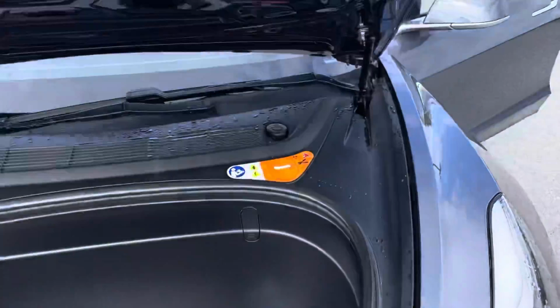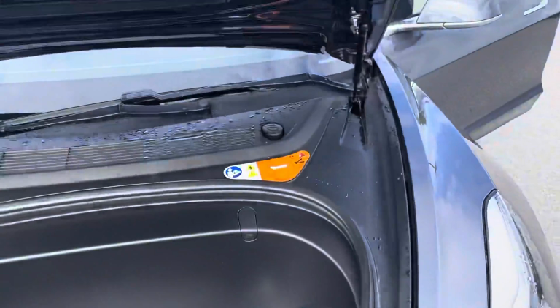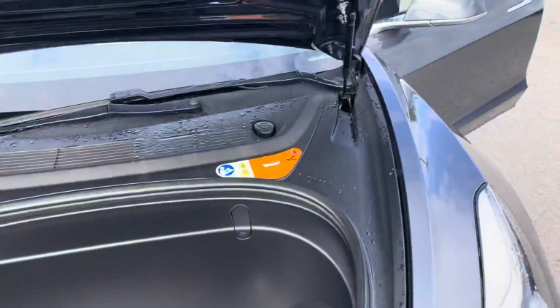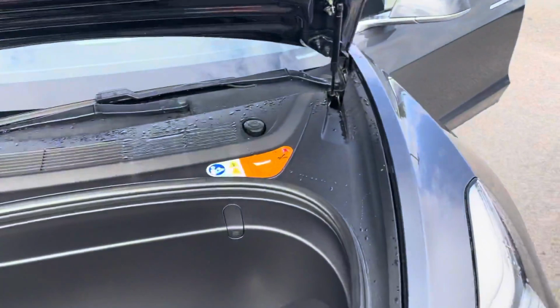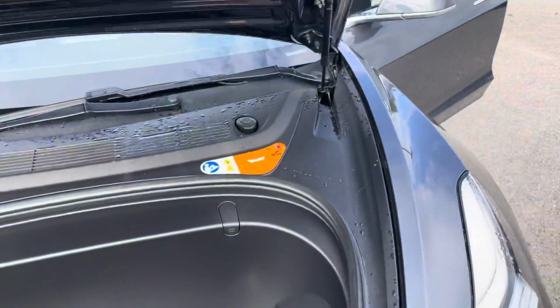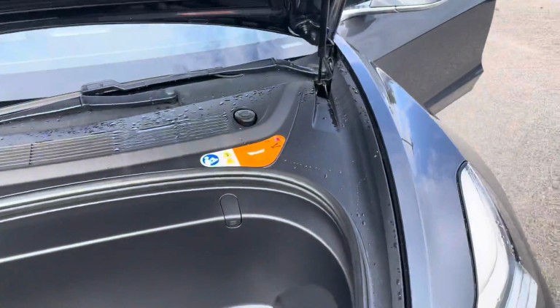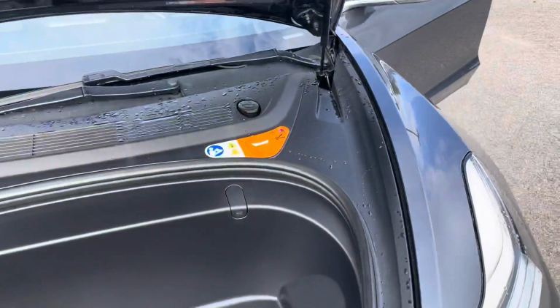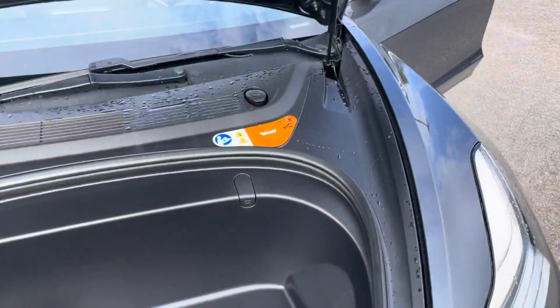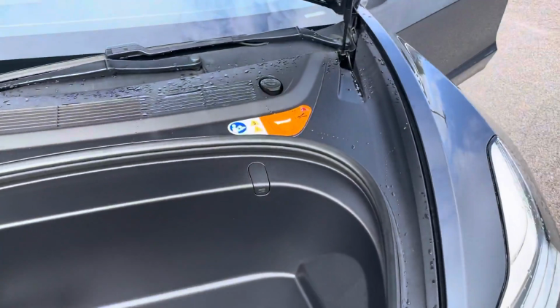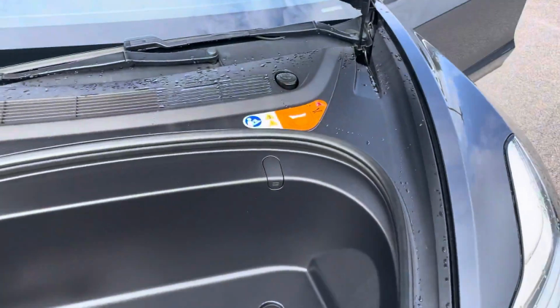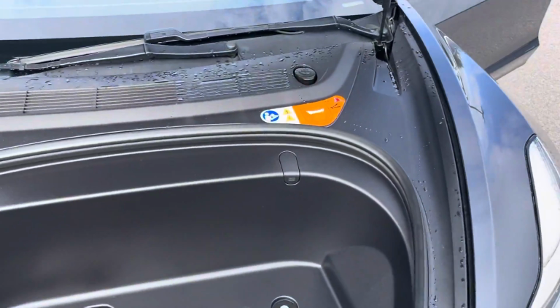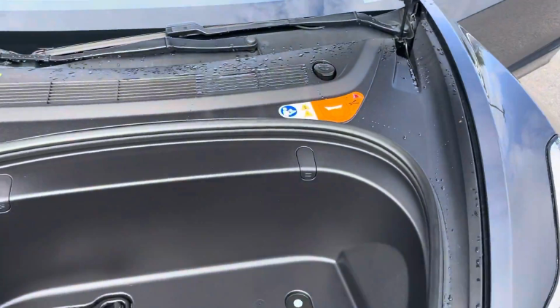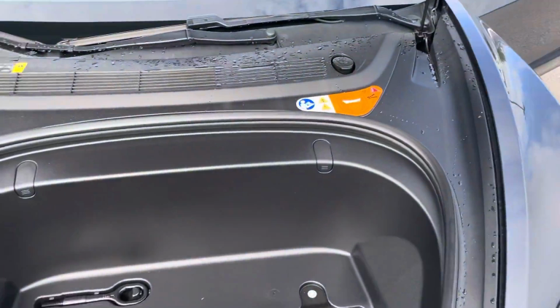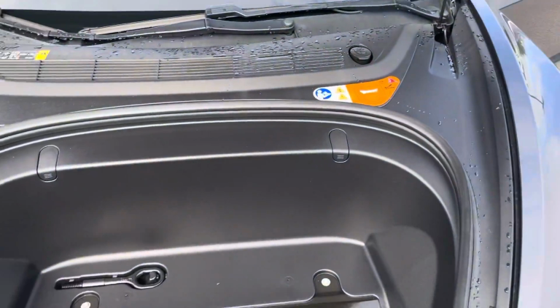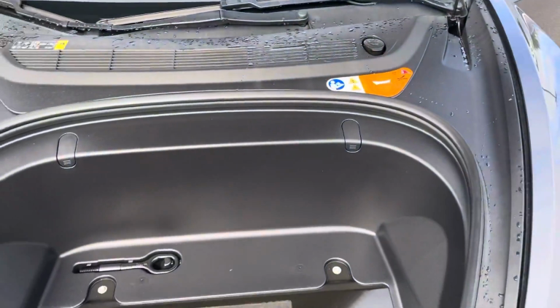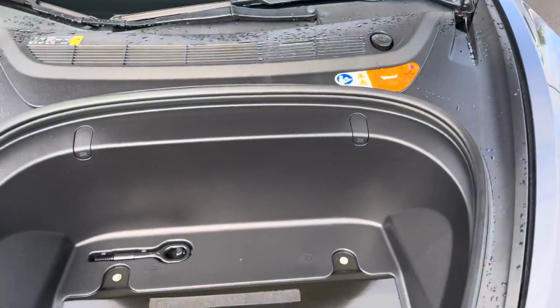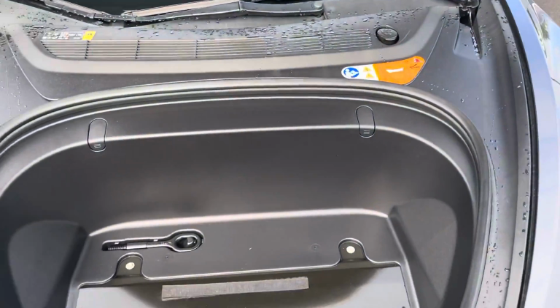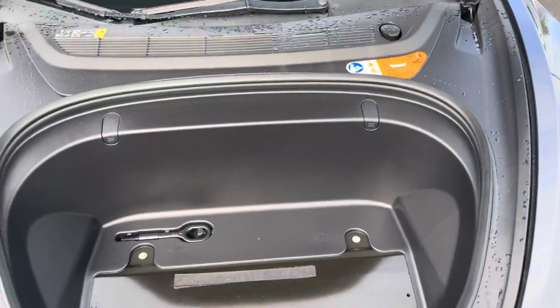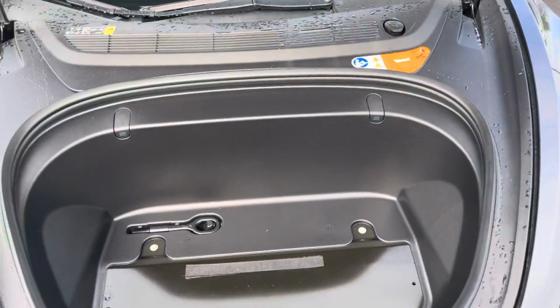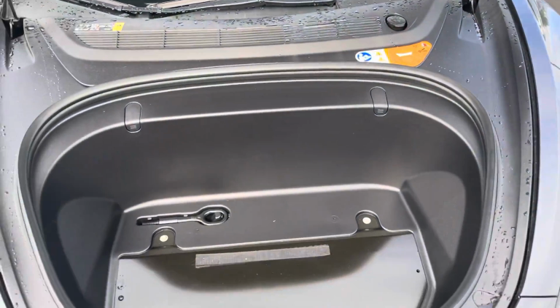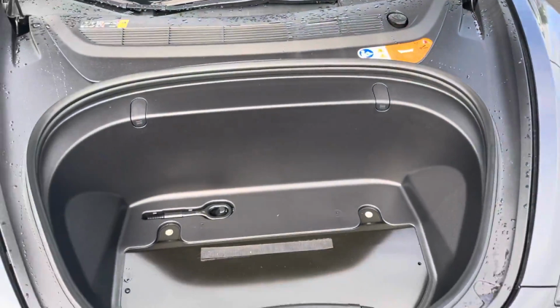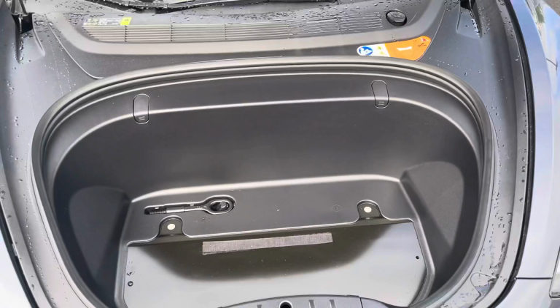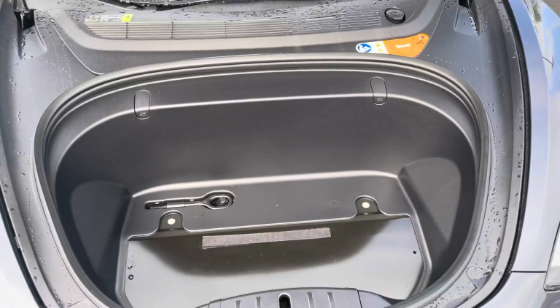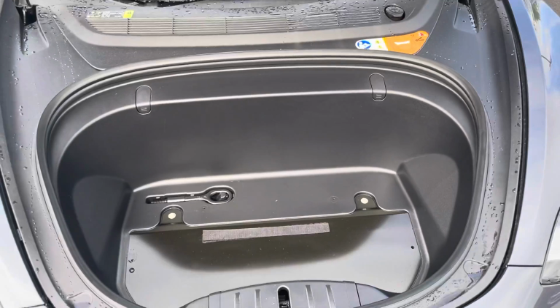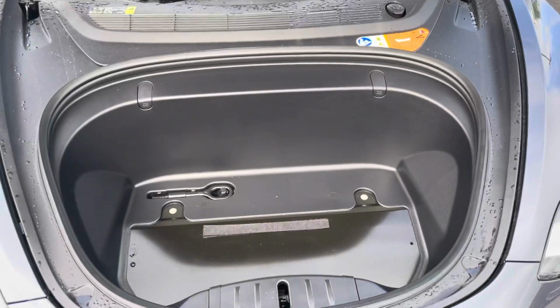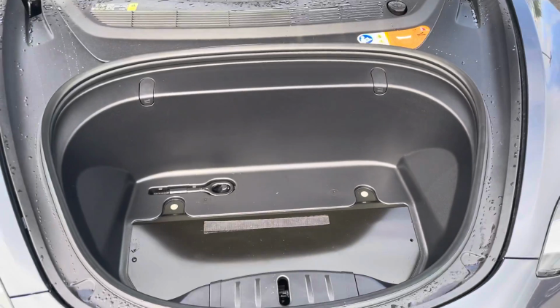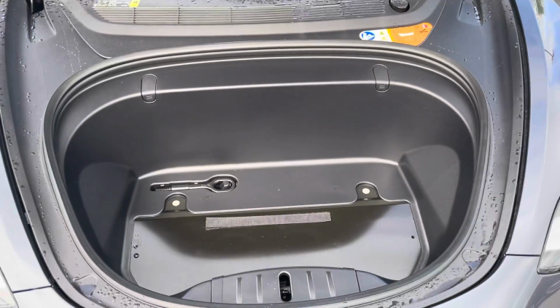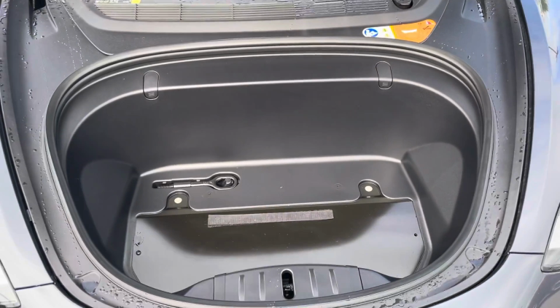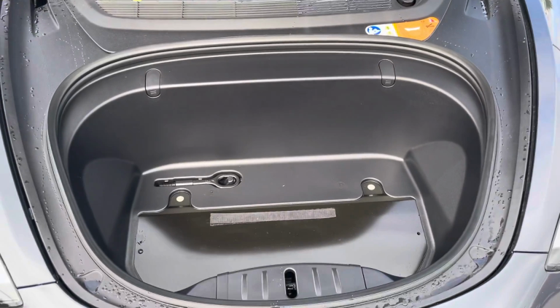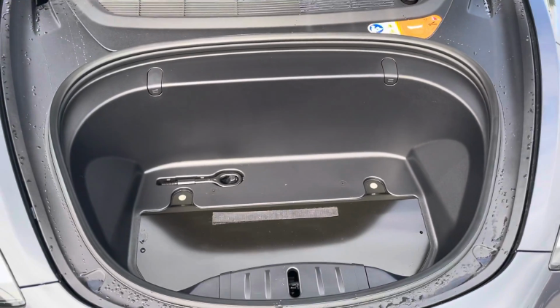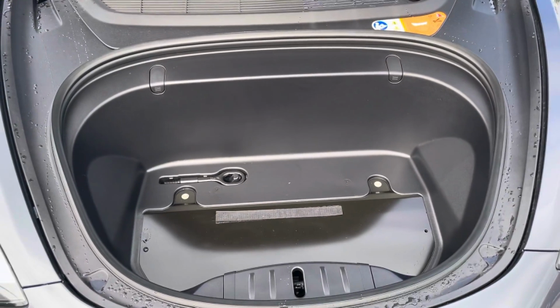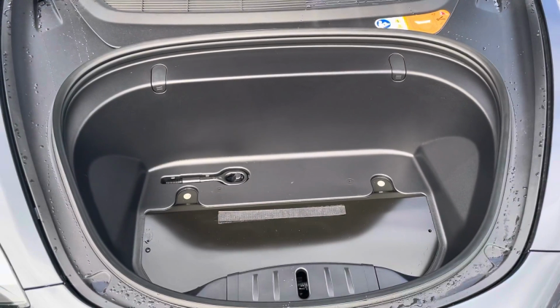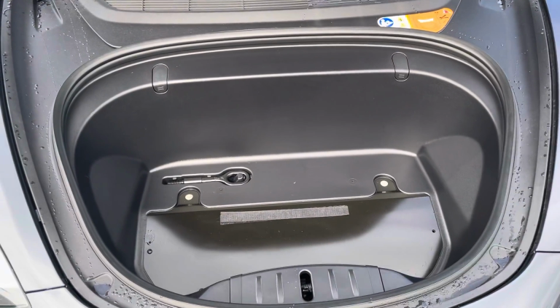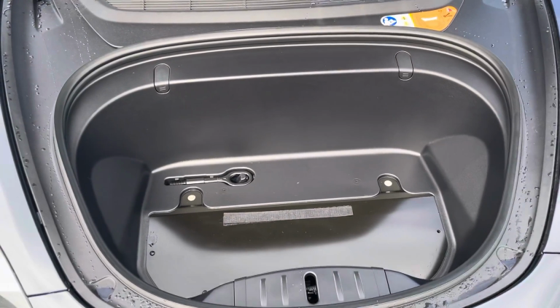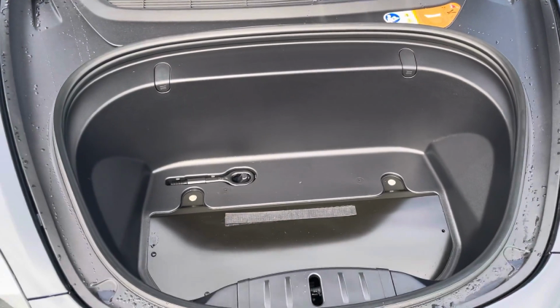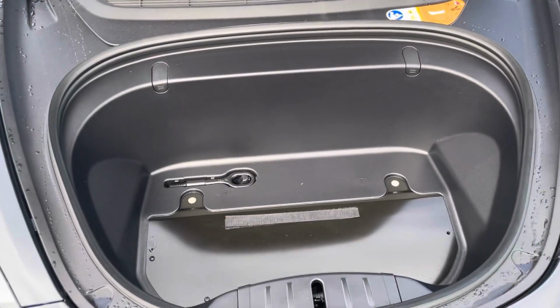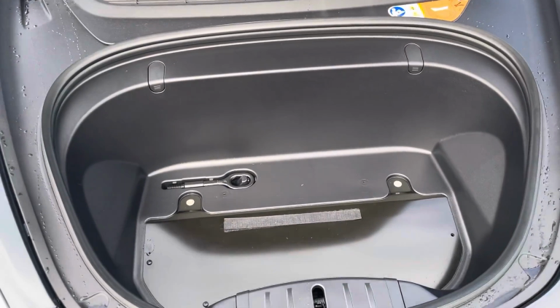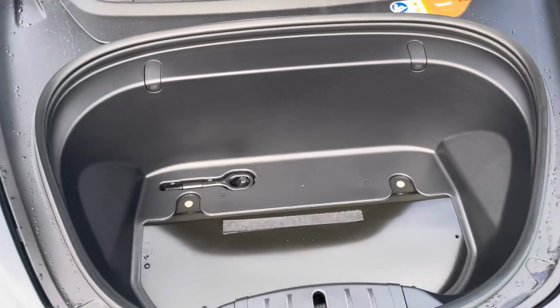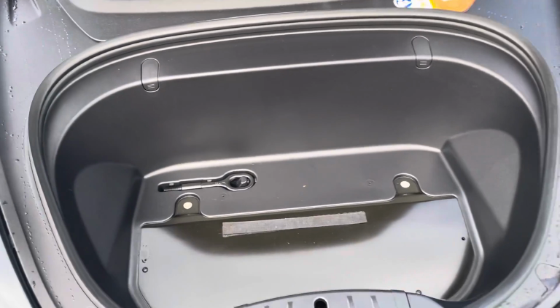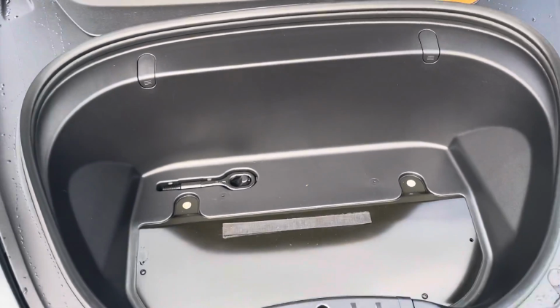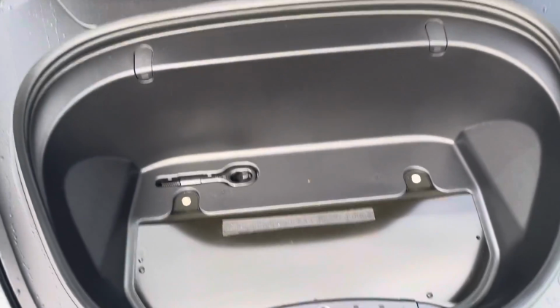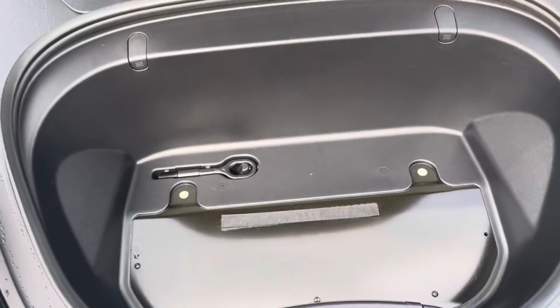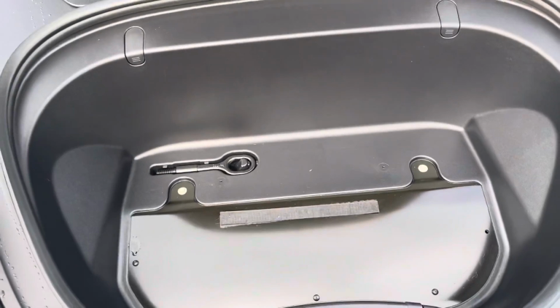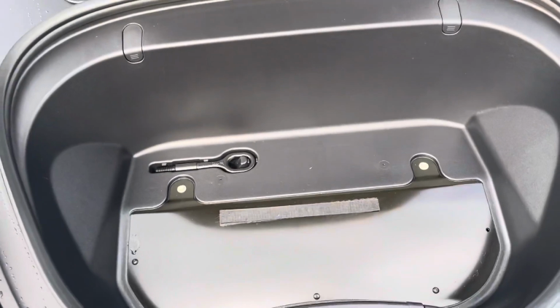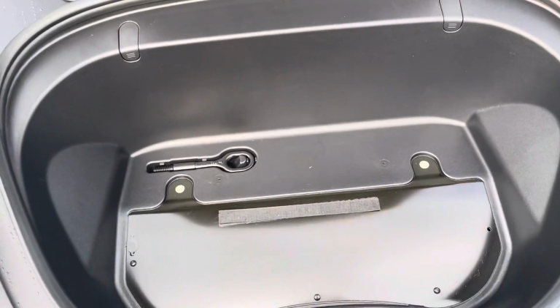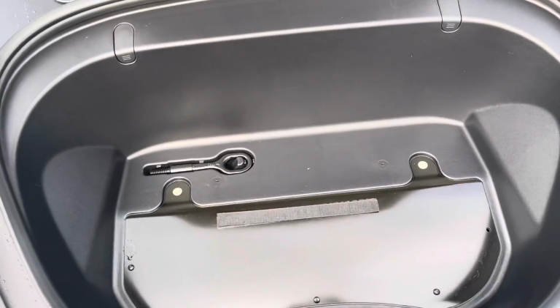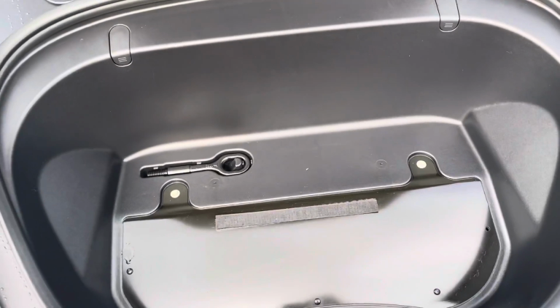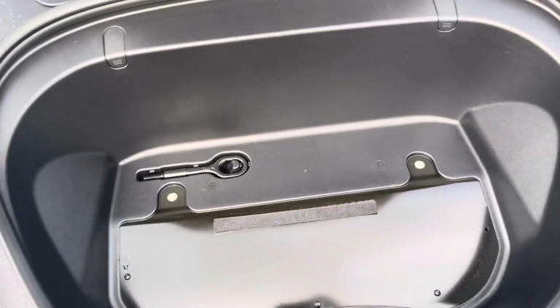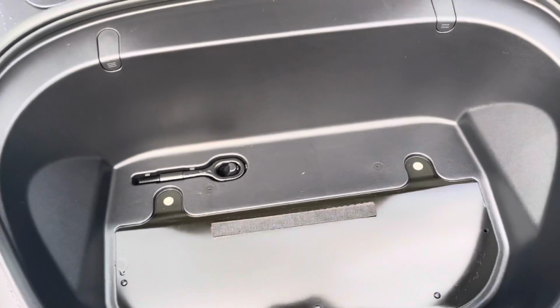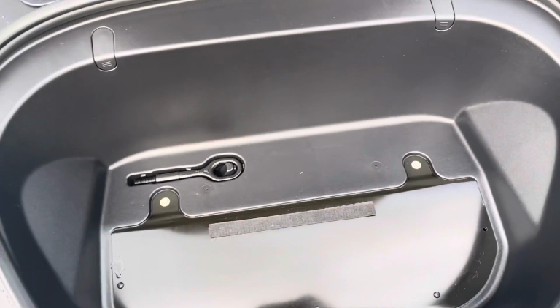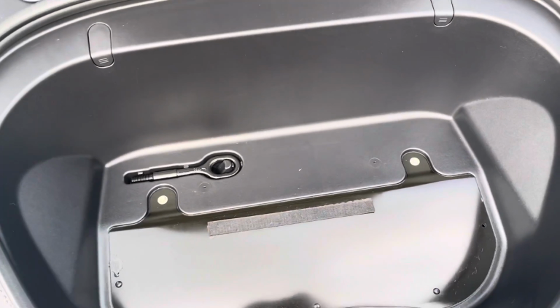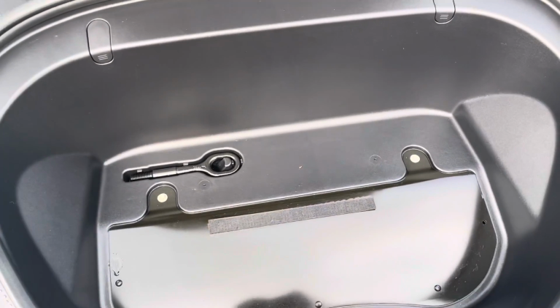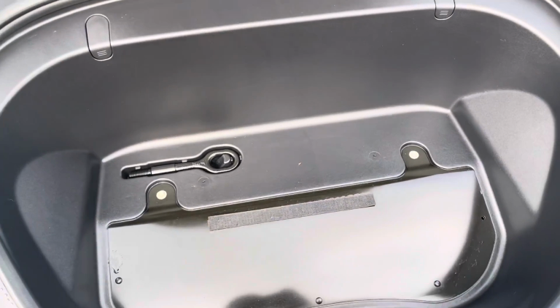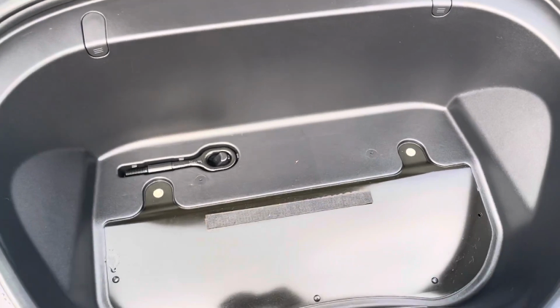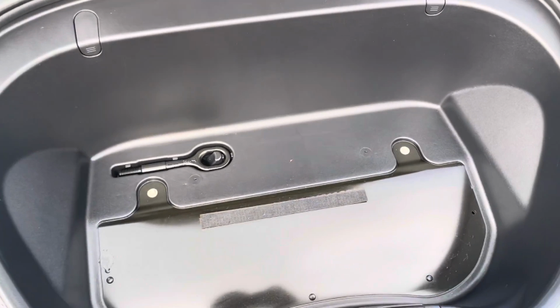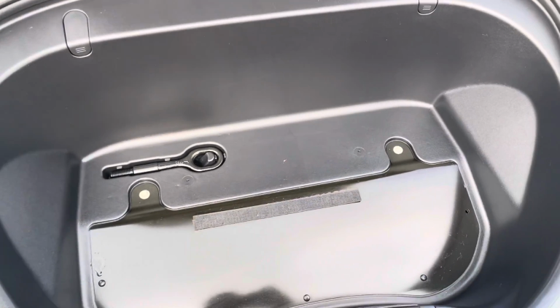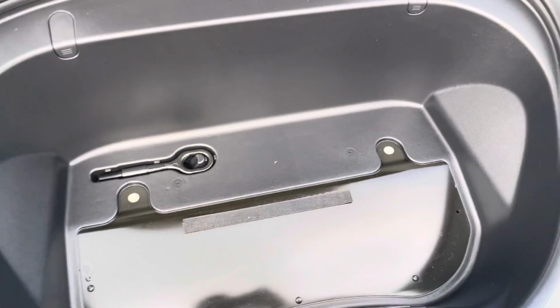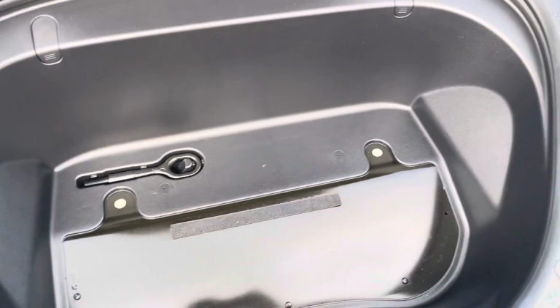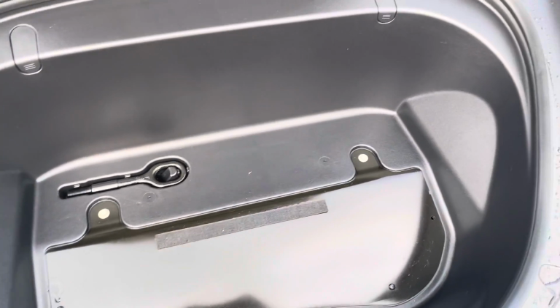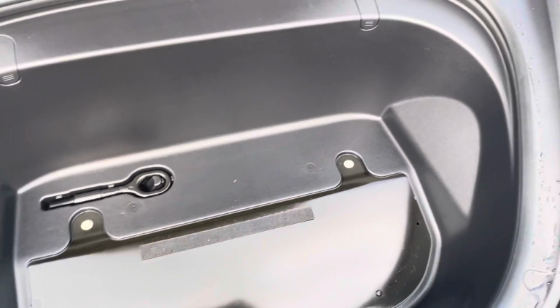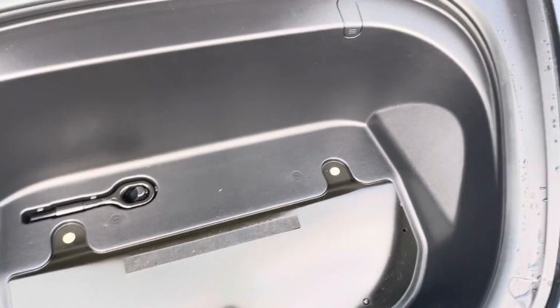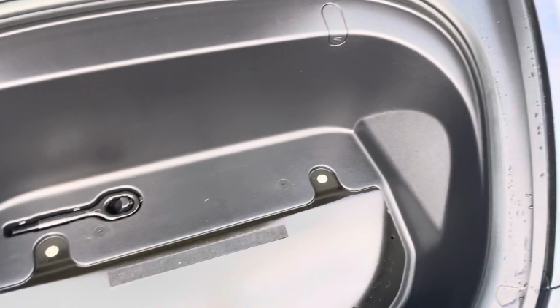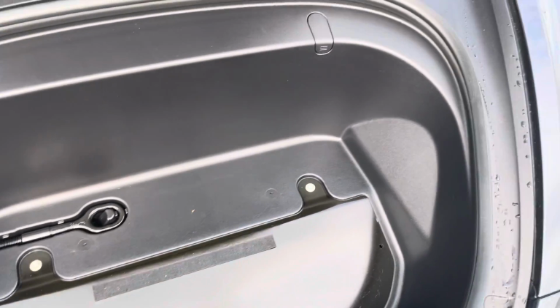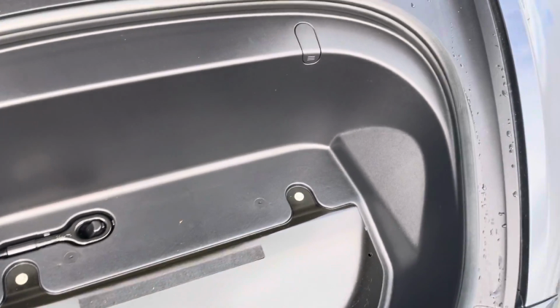Here's the front of the vehicle, just giving you a little bit more cargo space should you need it.